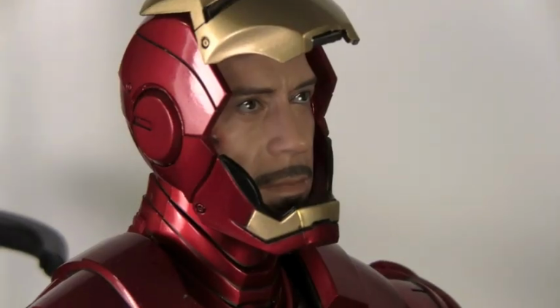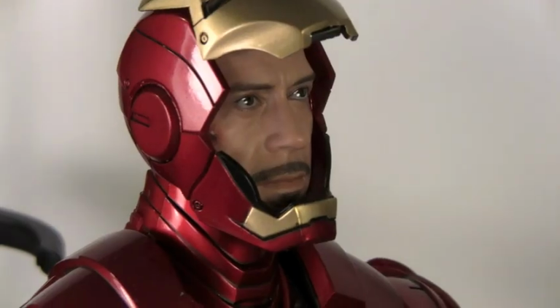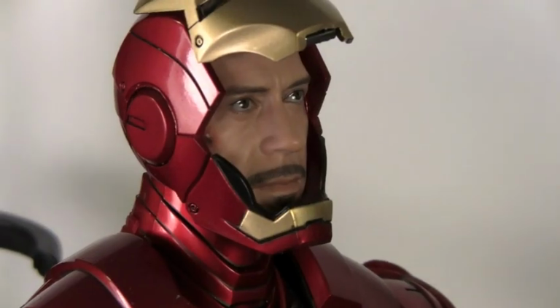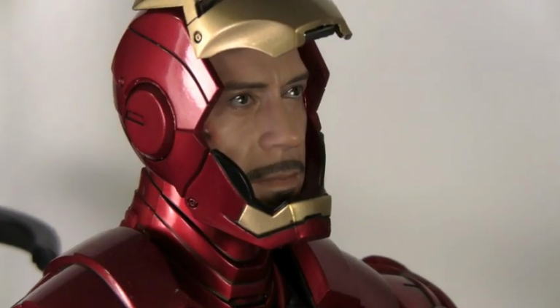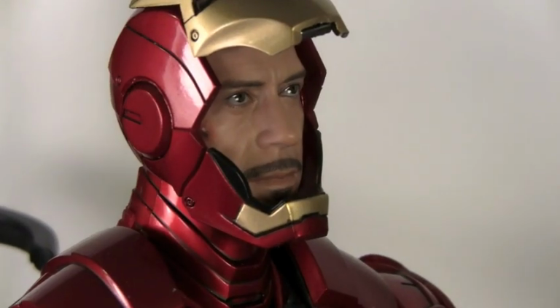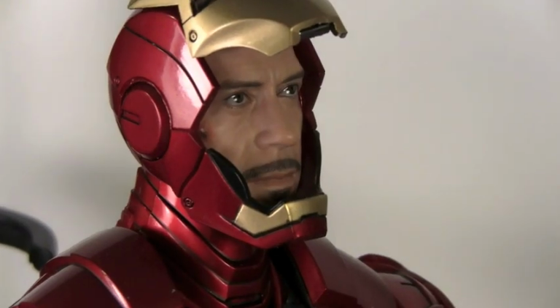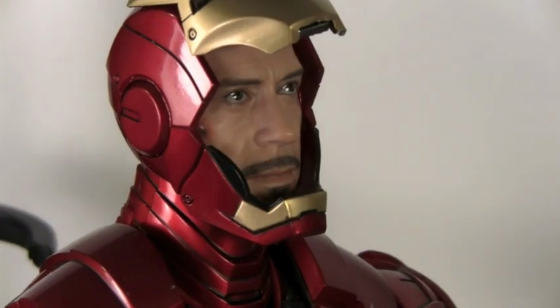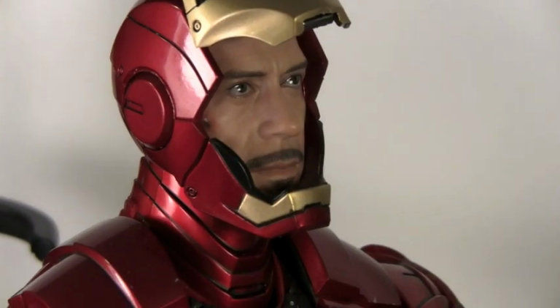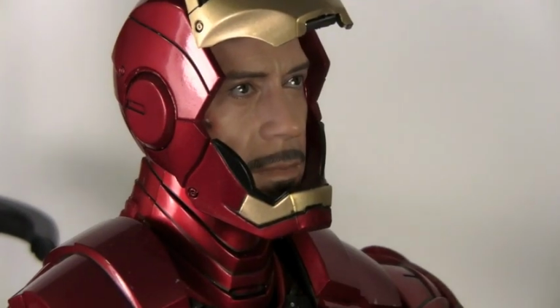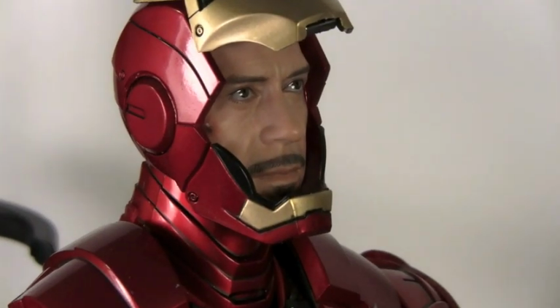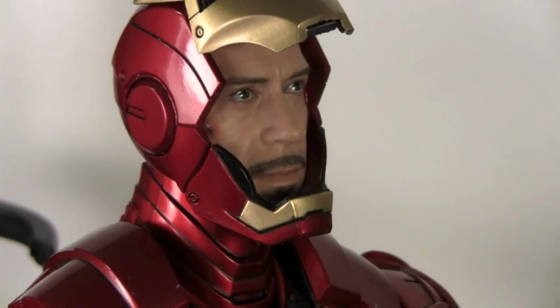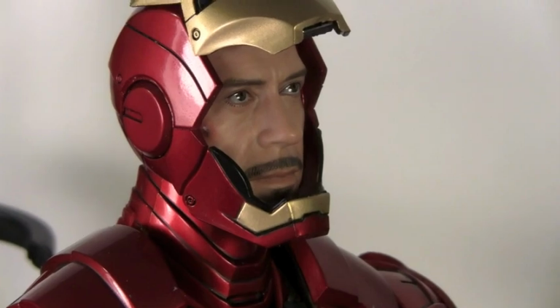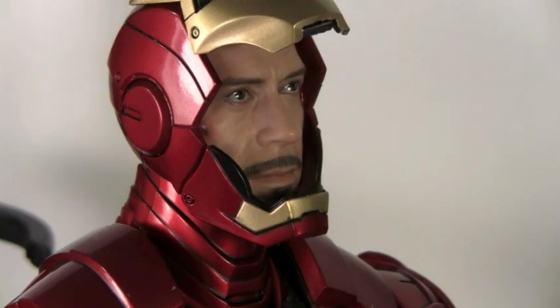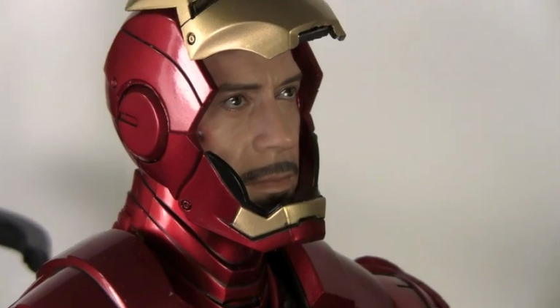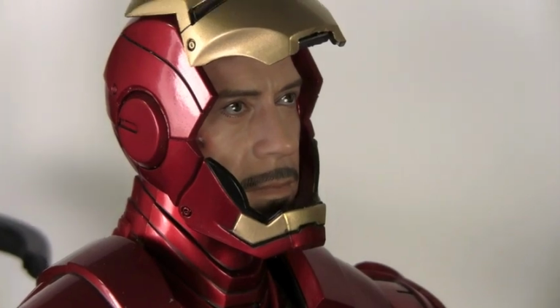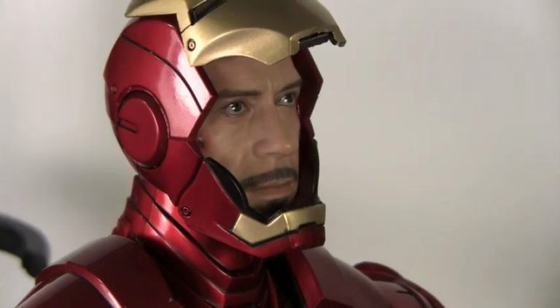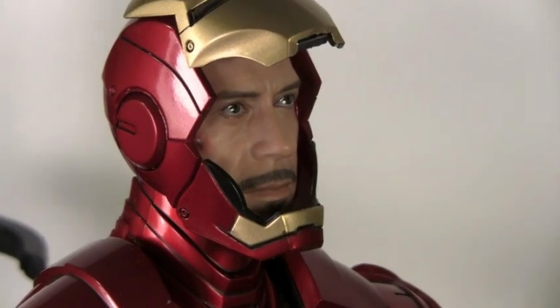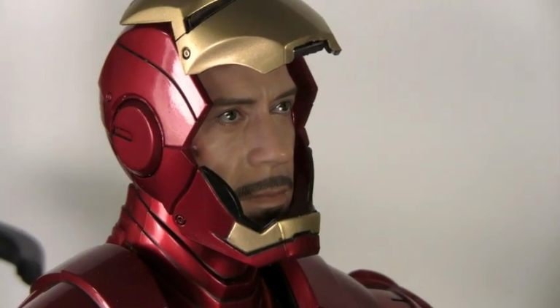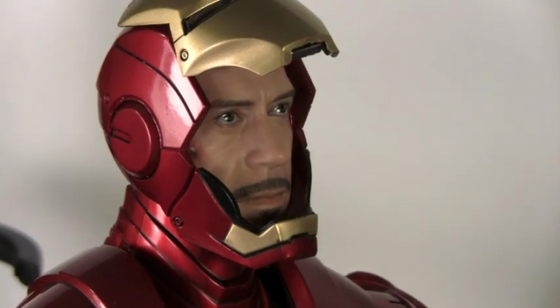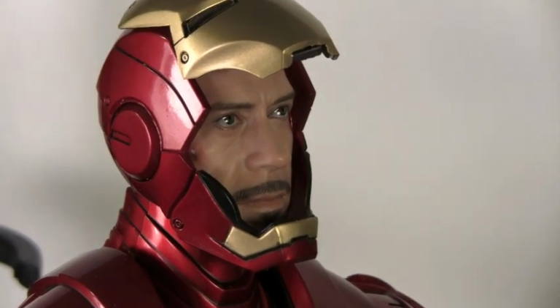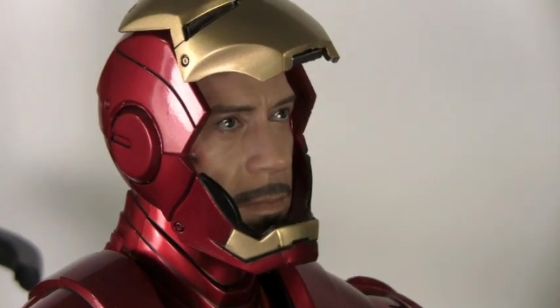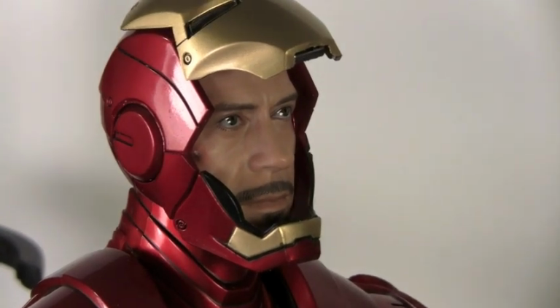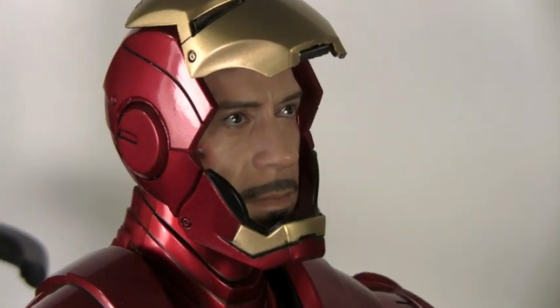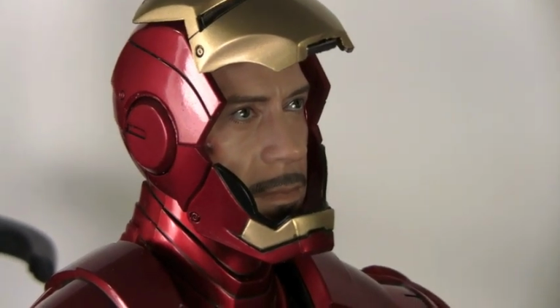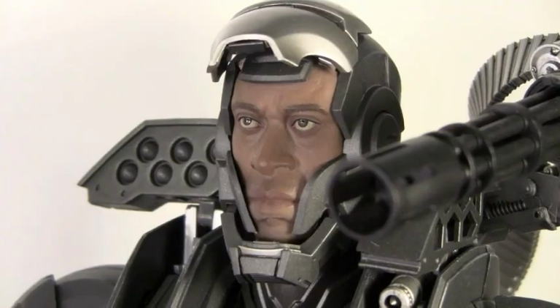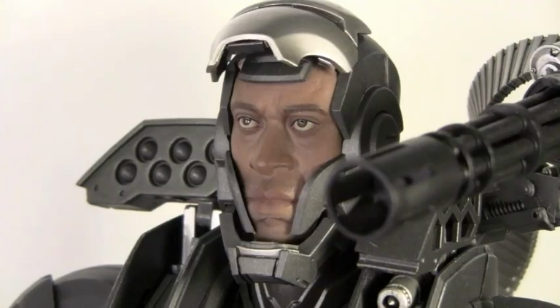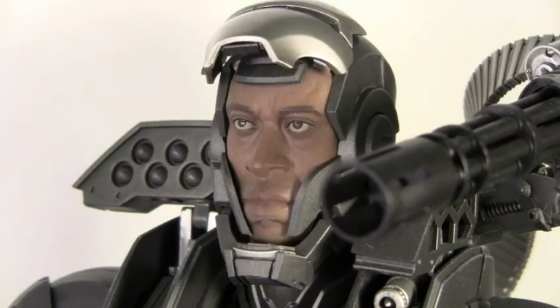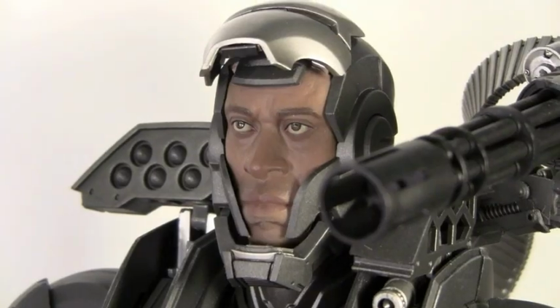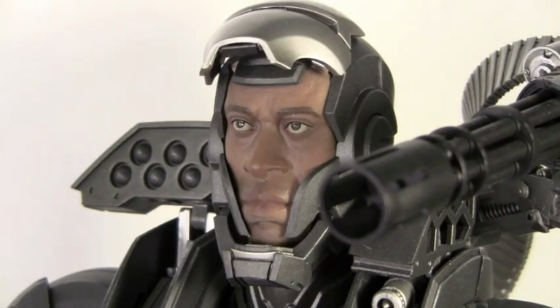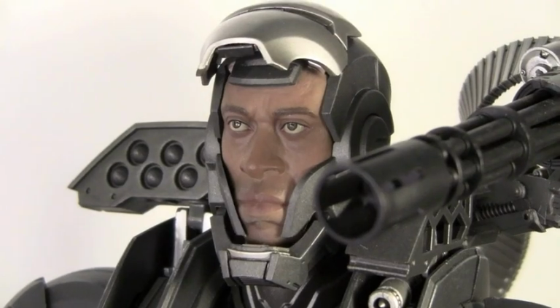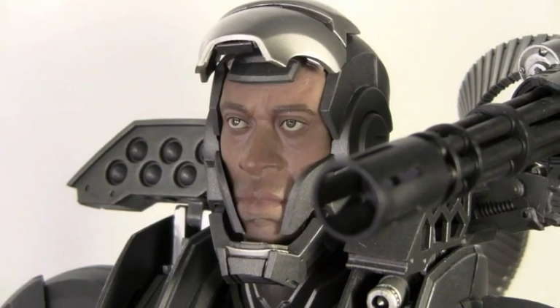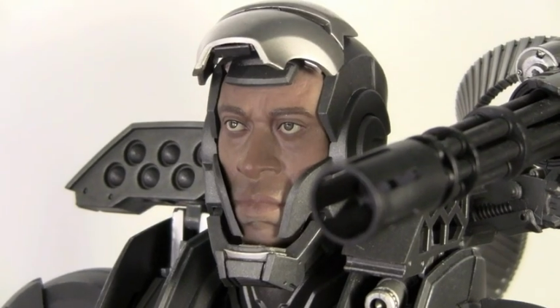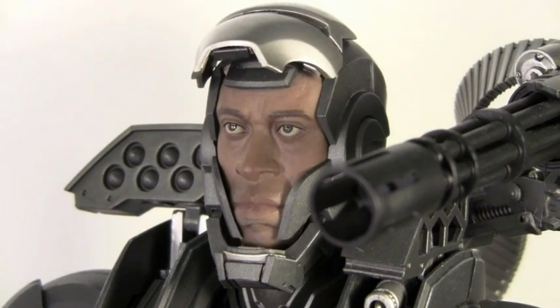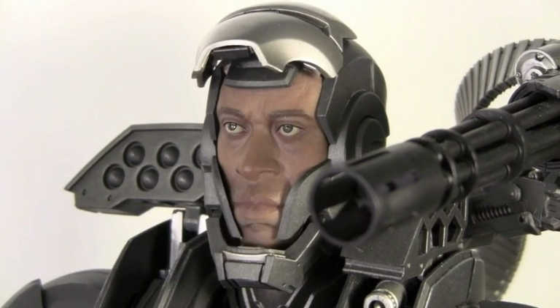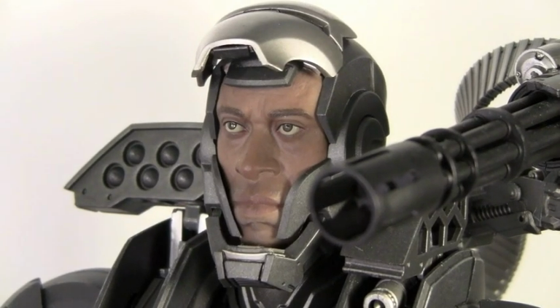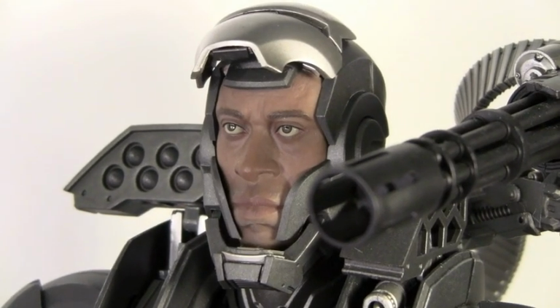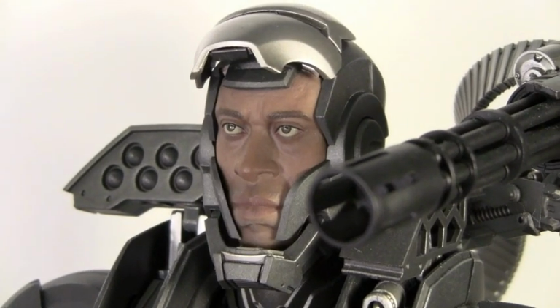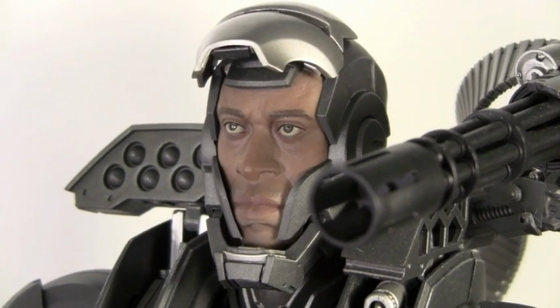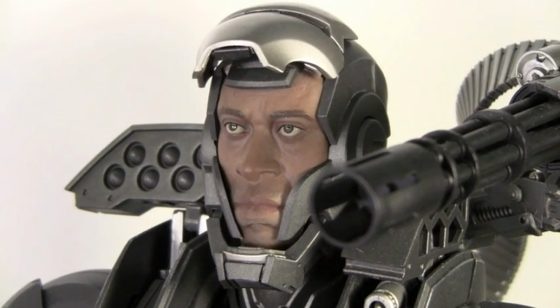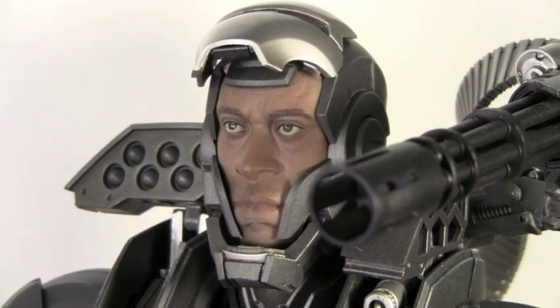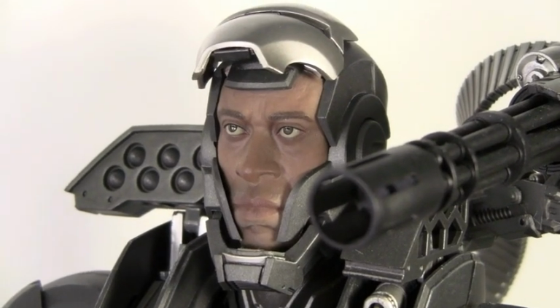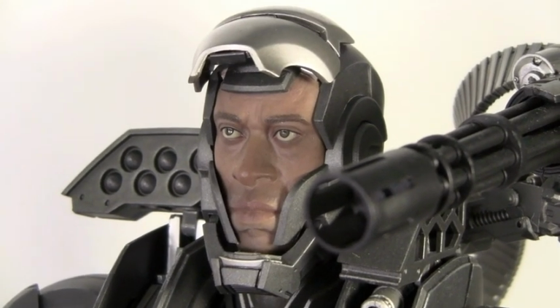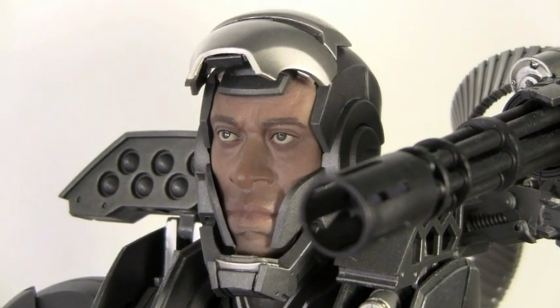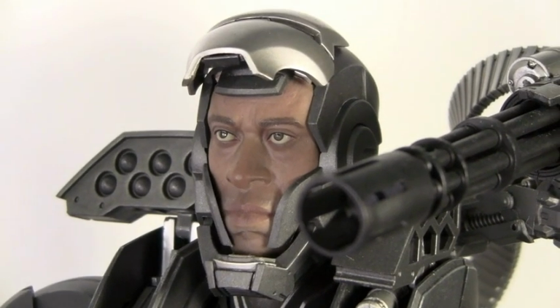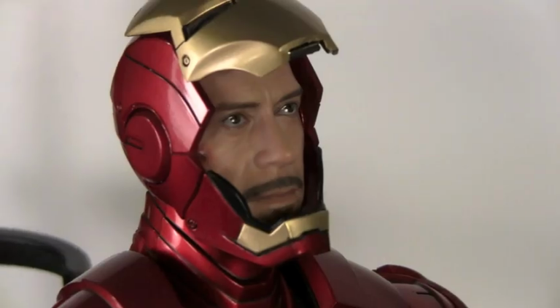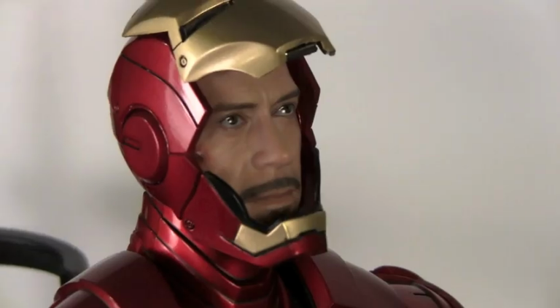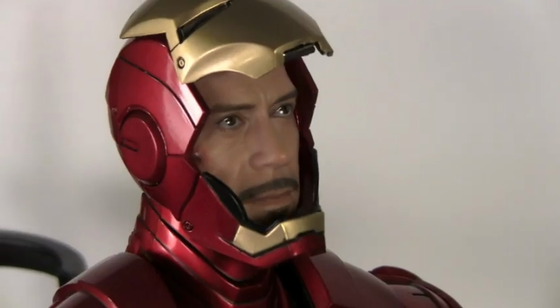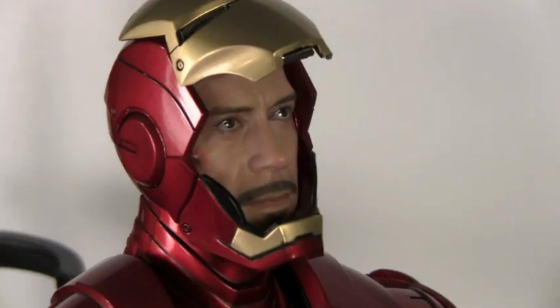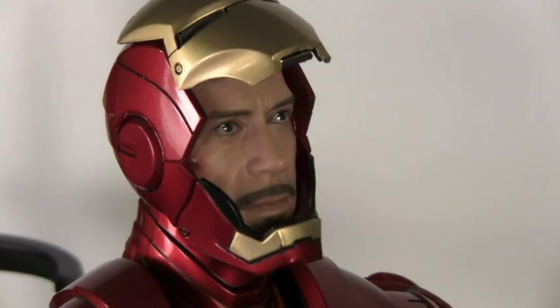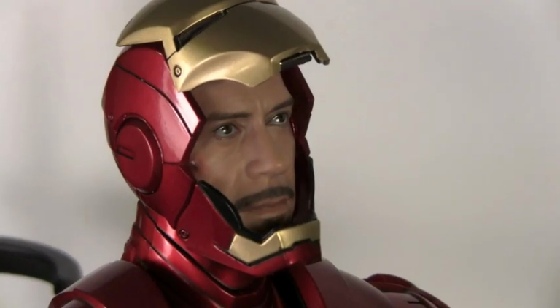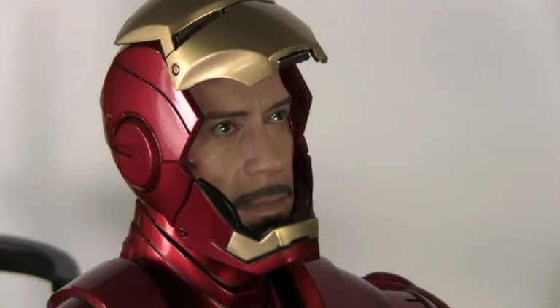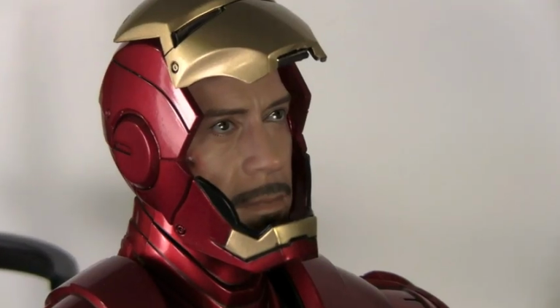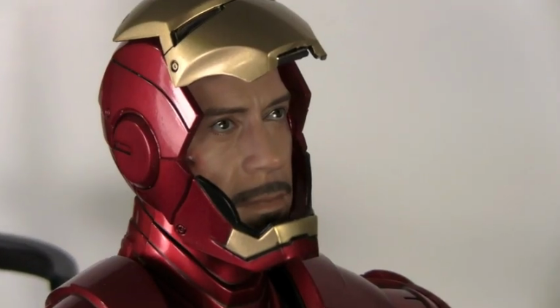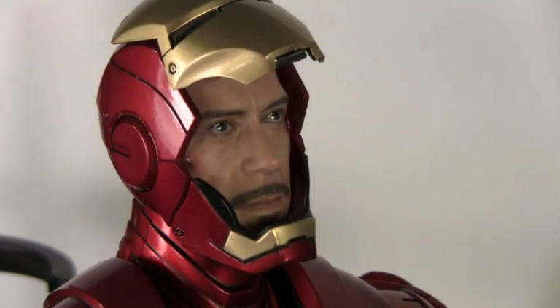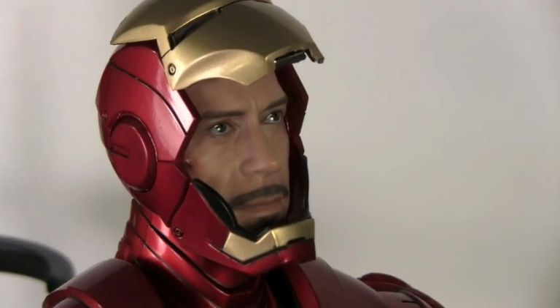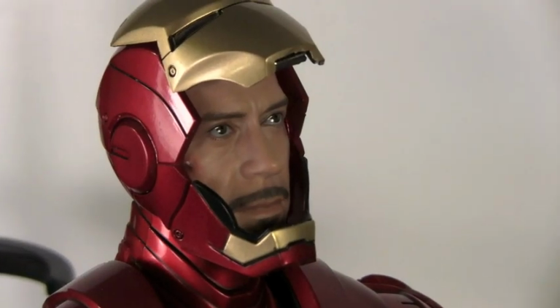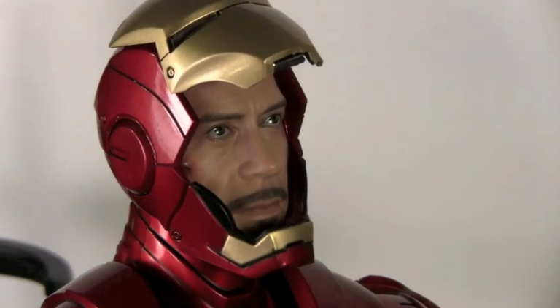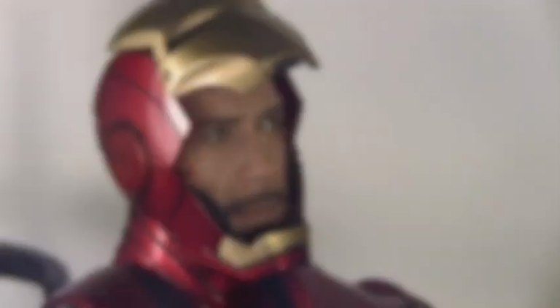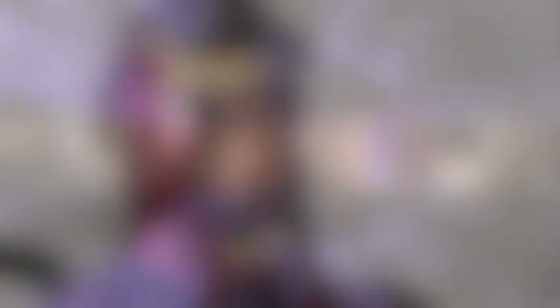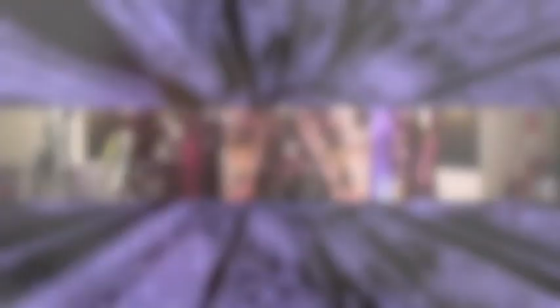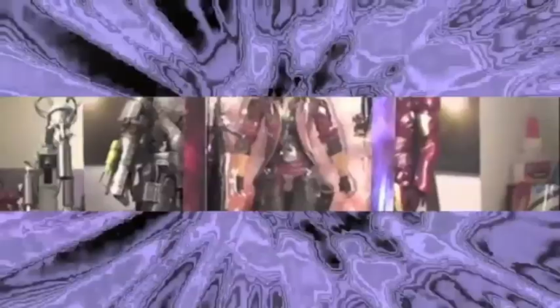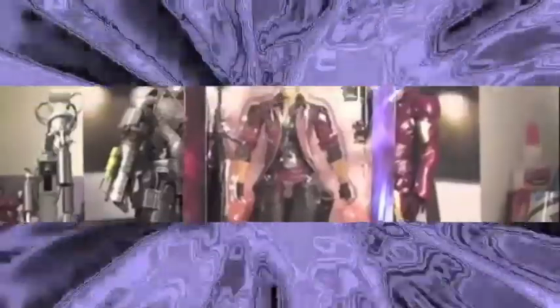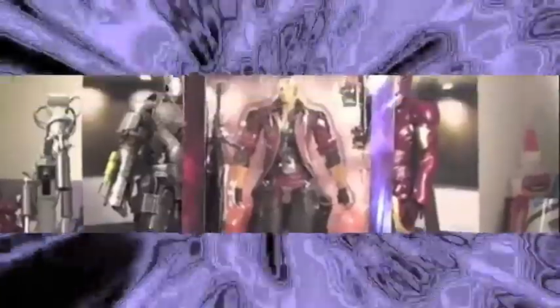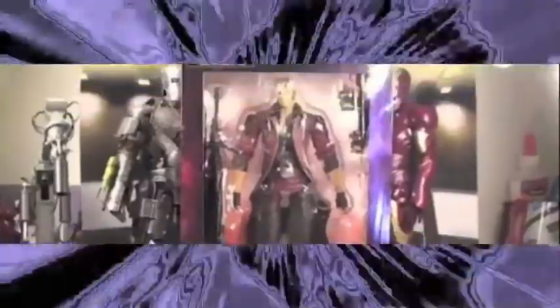Just because you have a big gun doesn't mean you're the big gun. That's what Pepper told me last night. Roadie, you son of a... Jackpot!